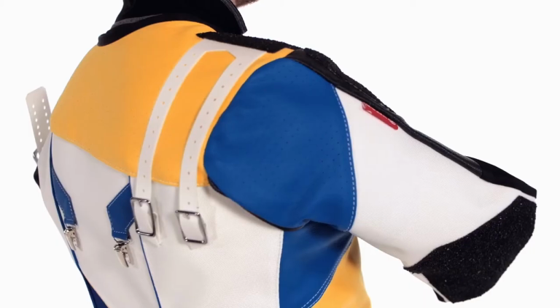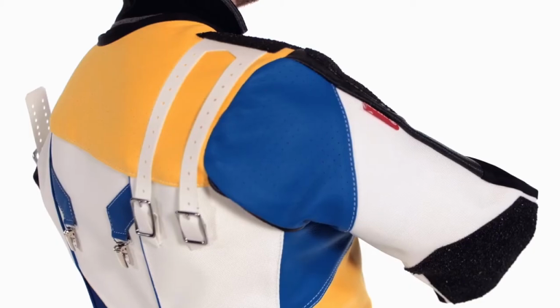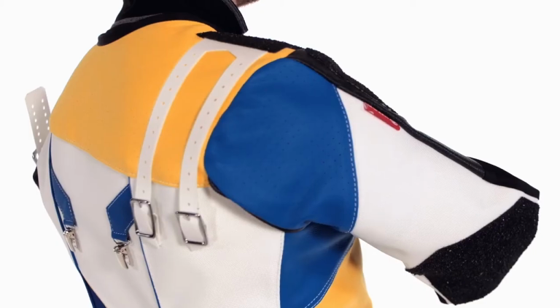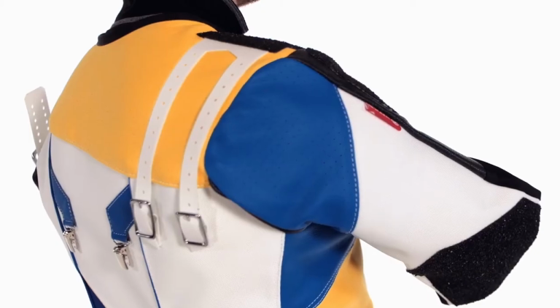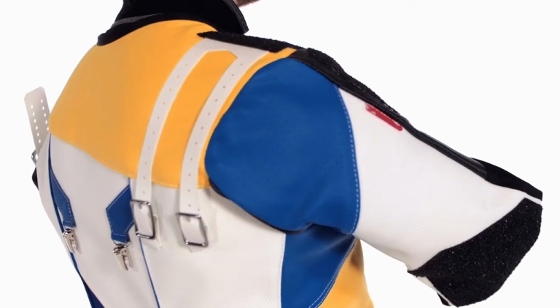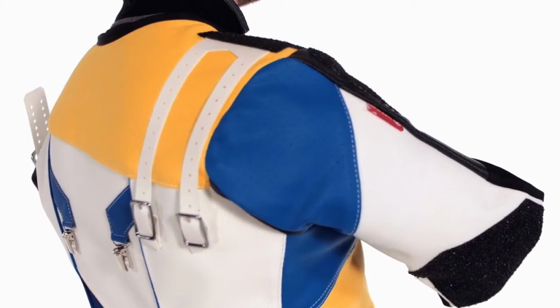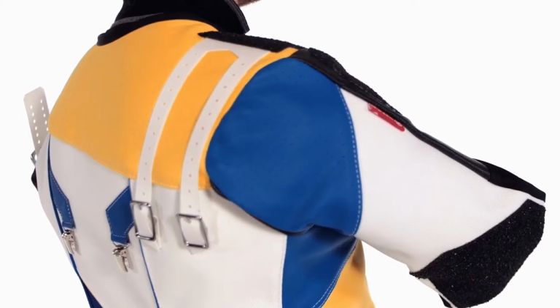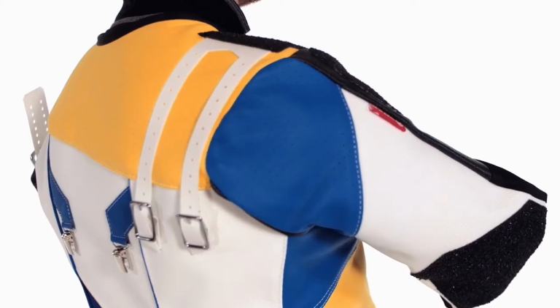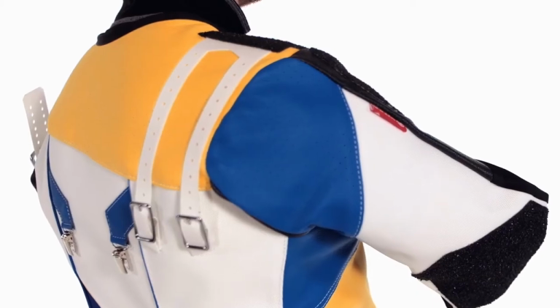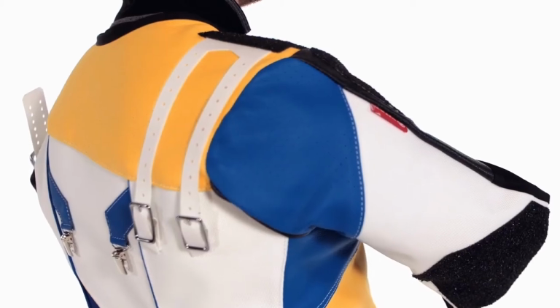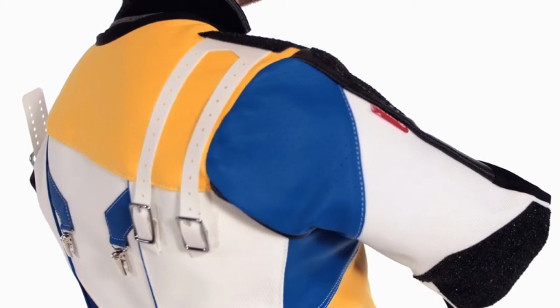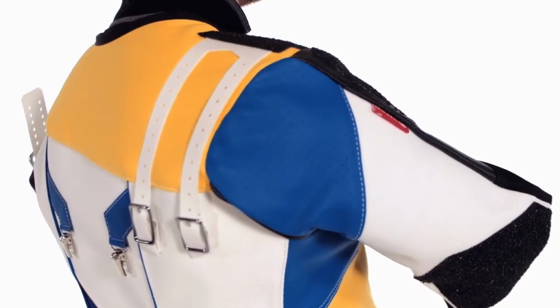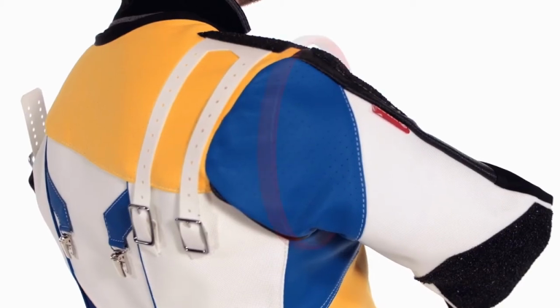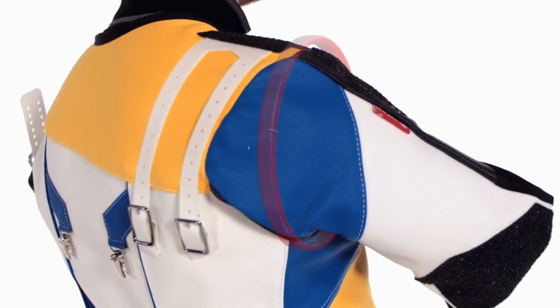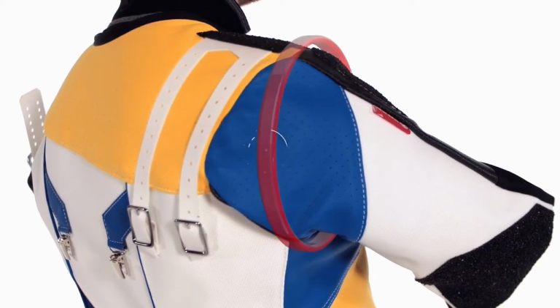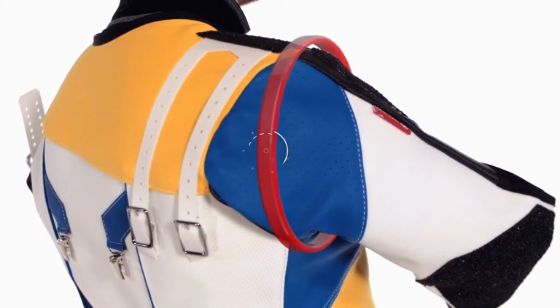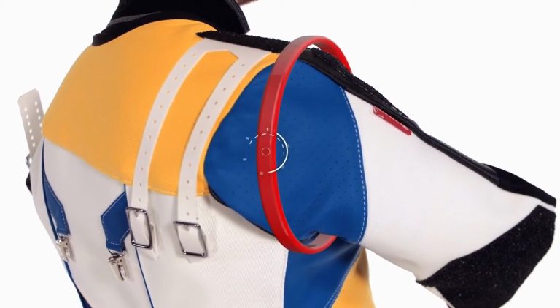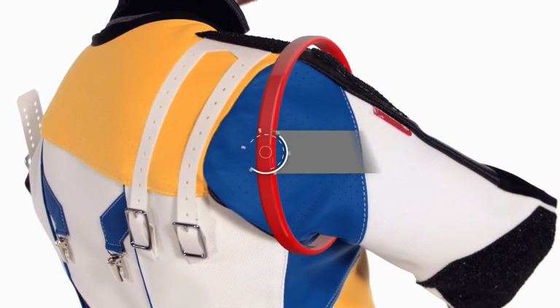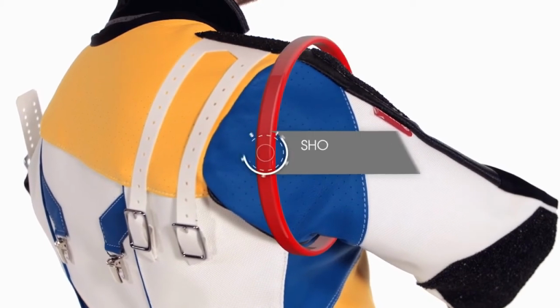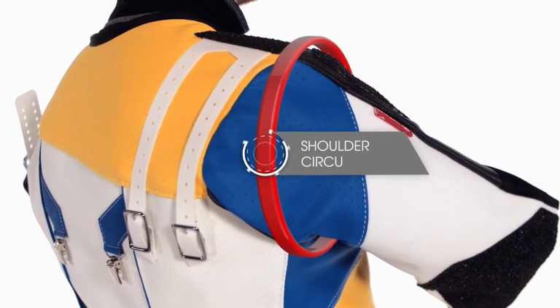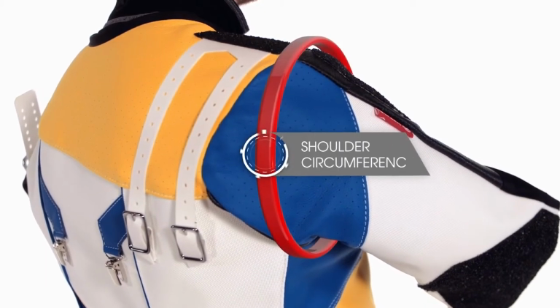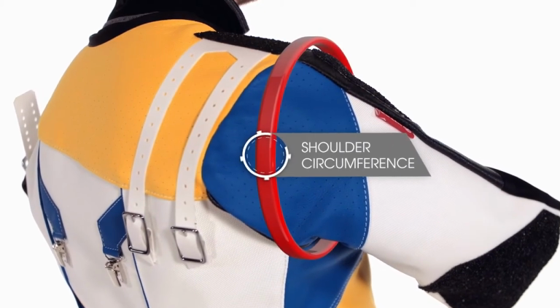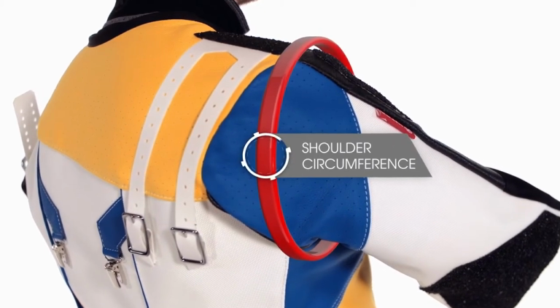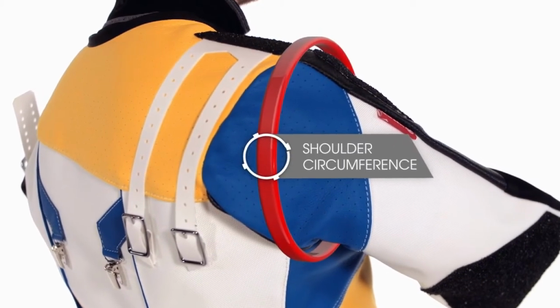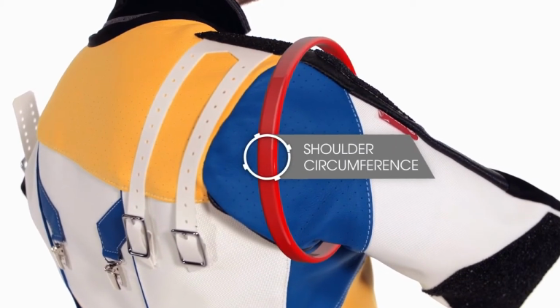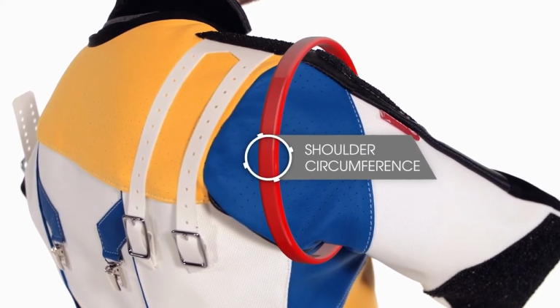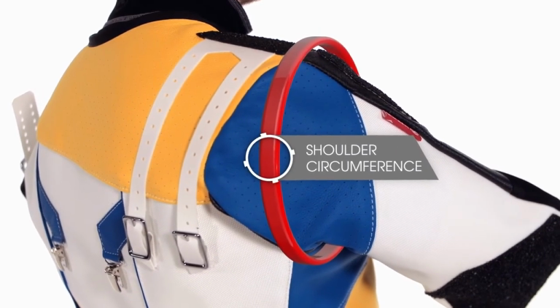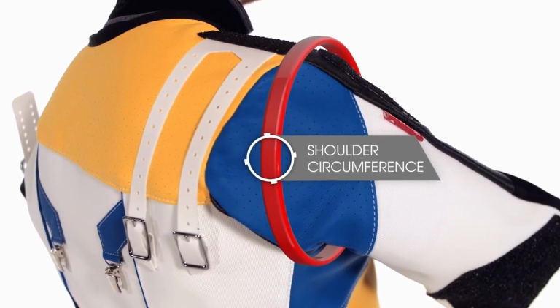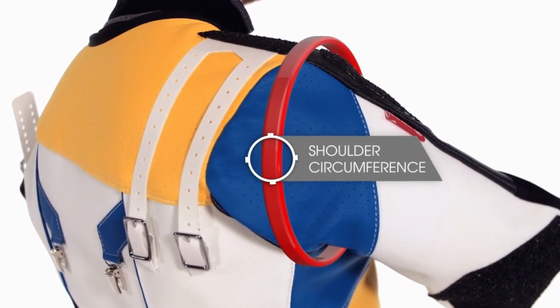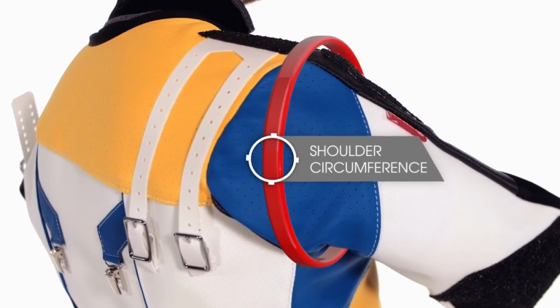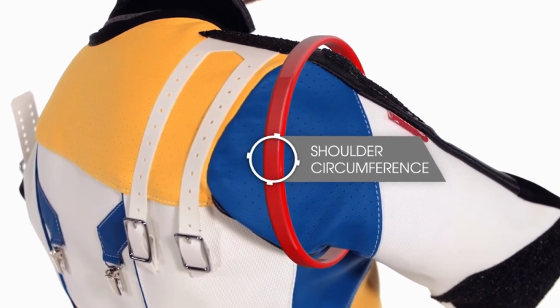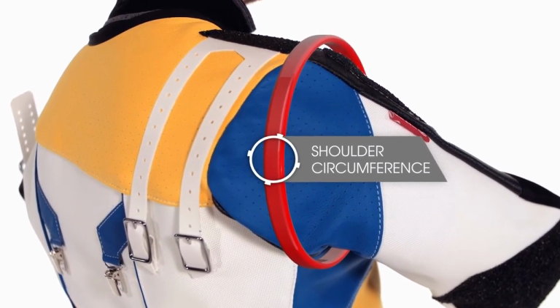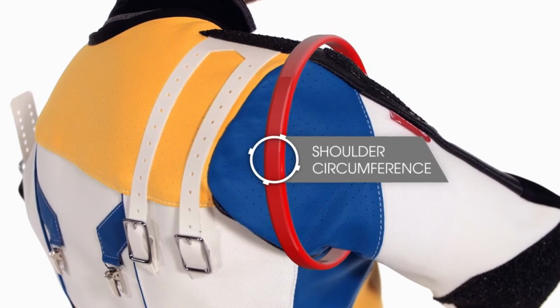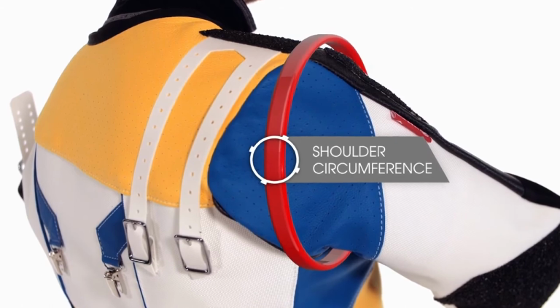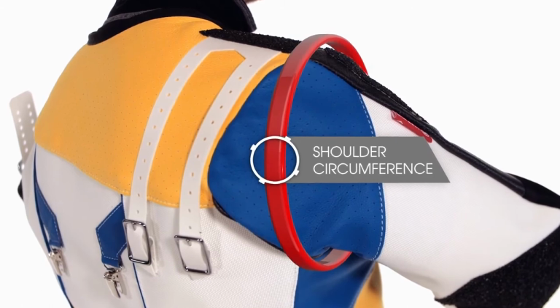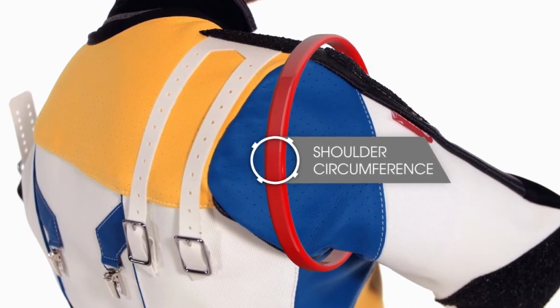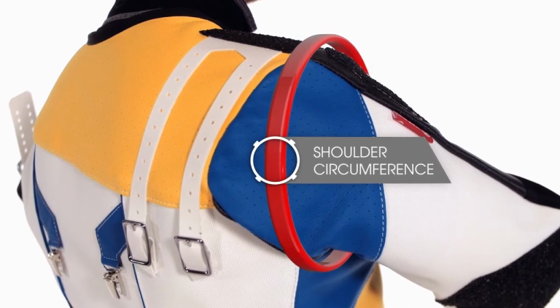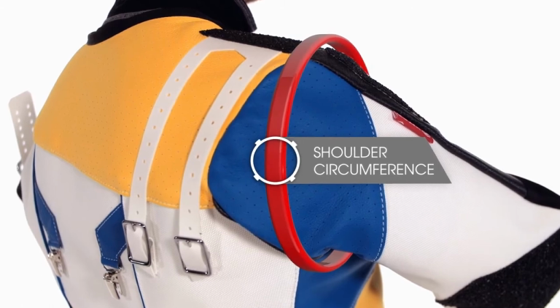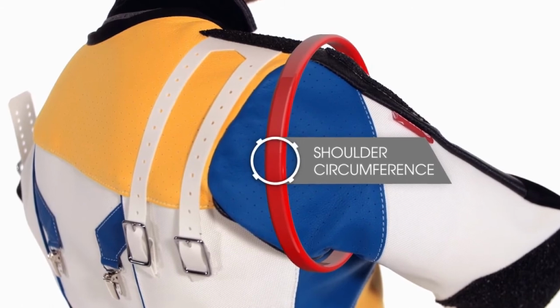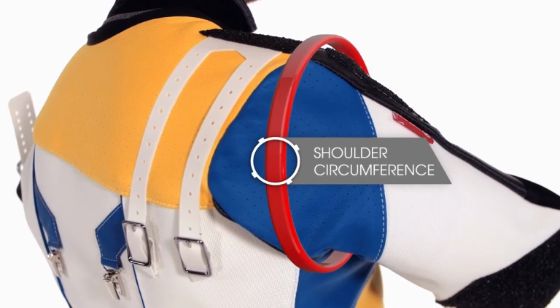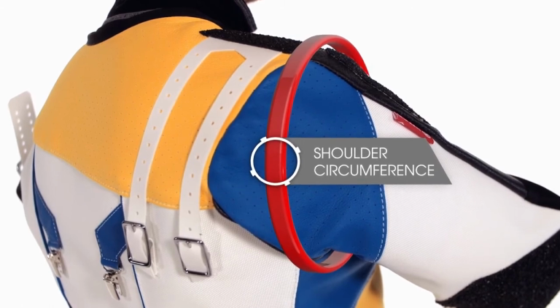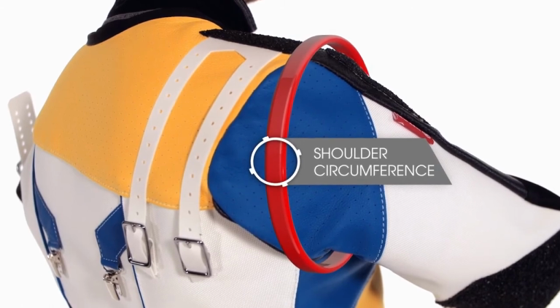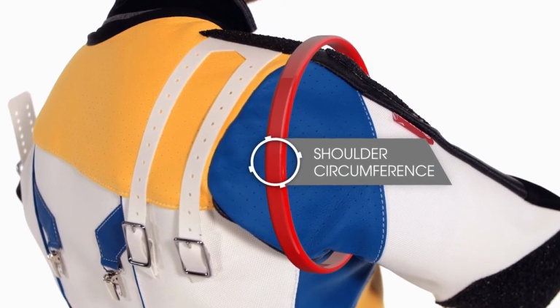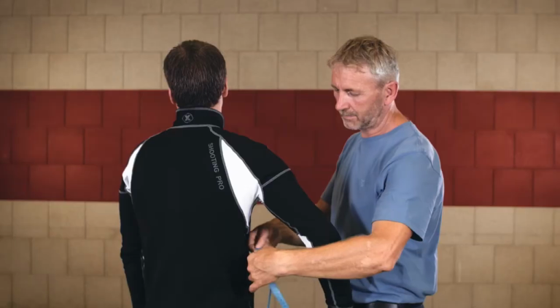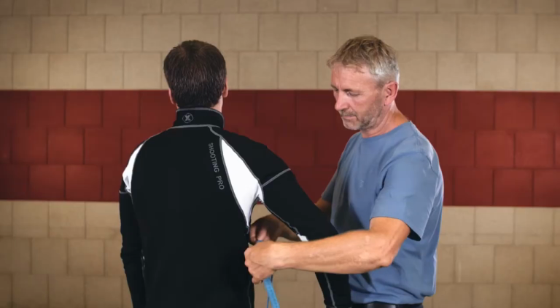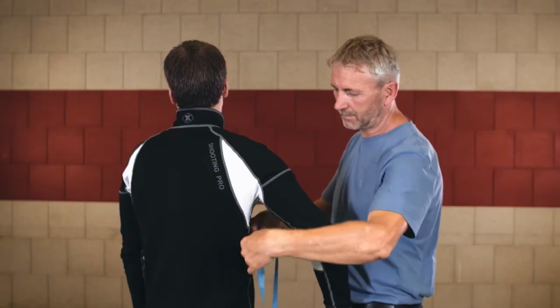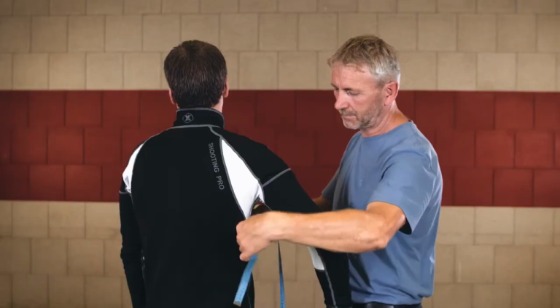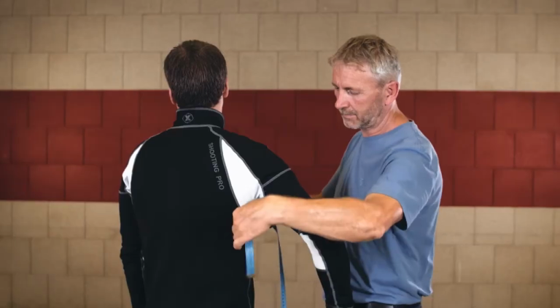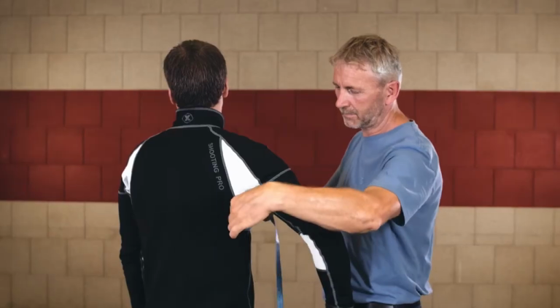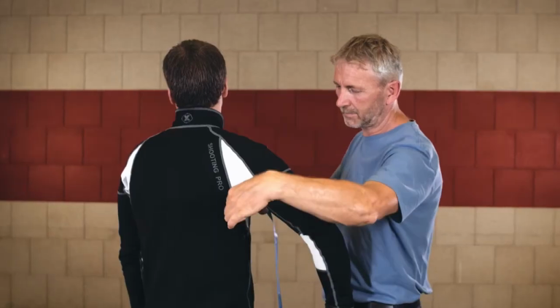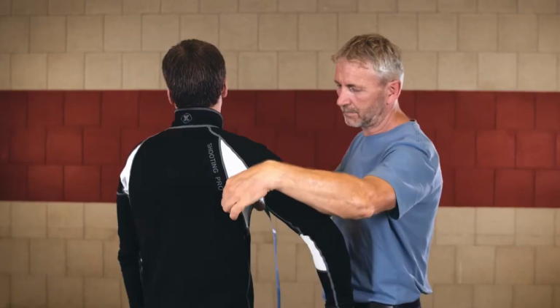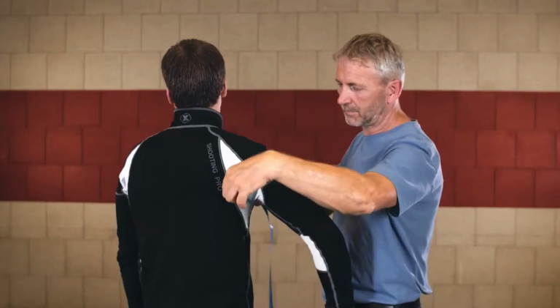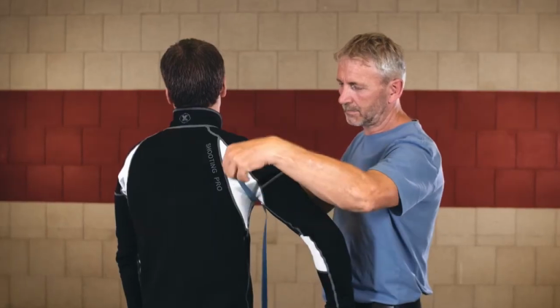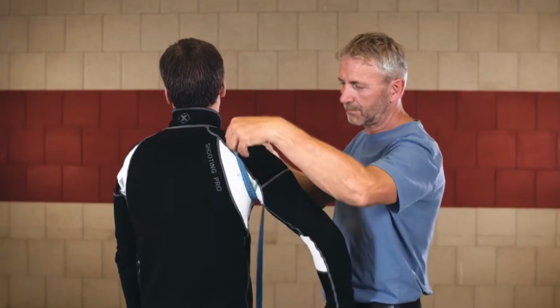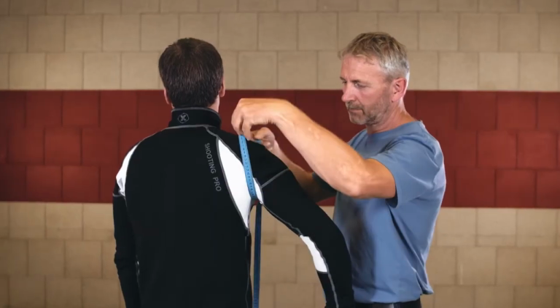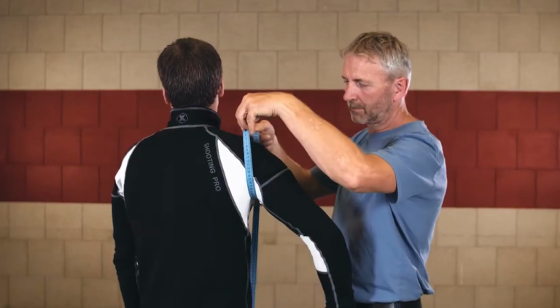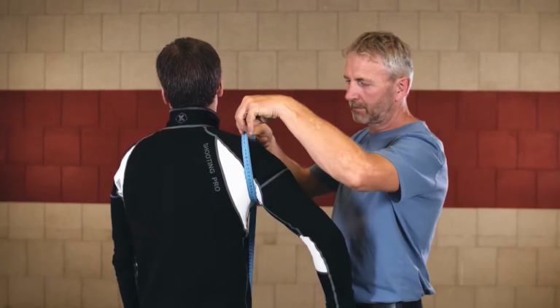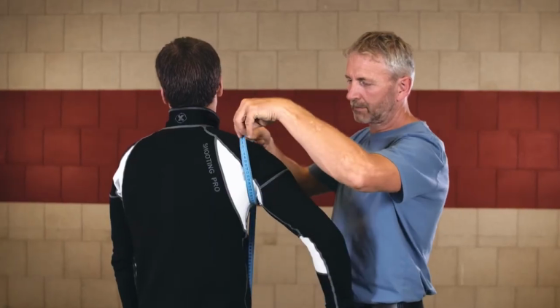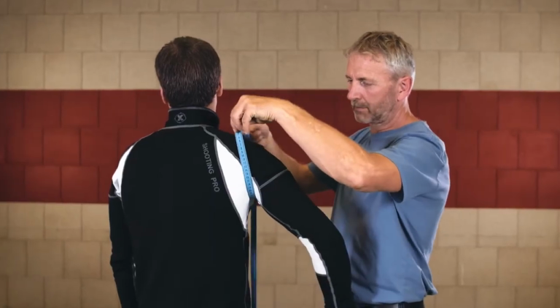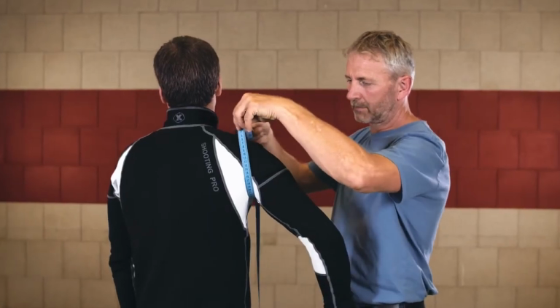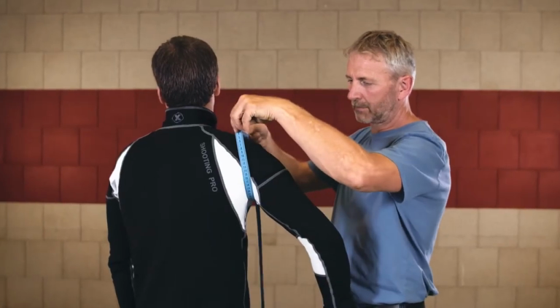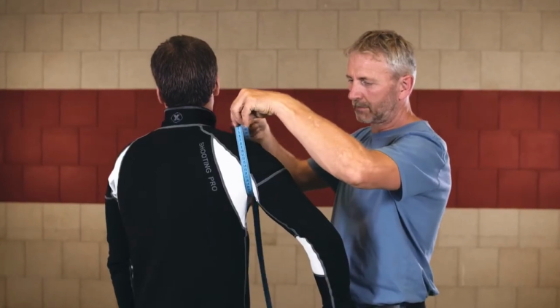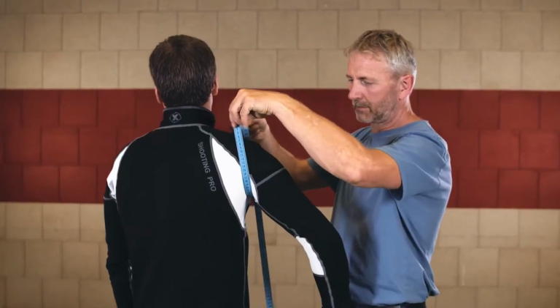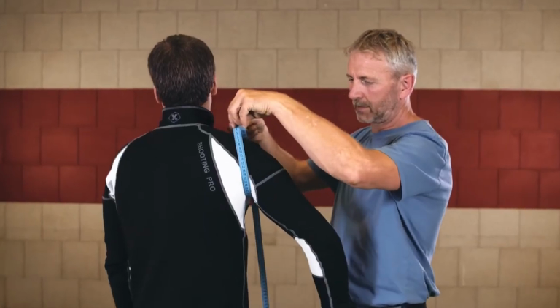To get the shoulder curve girth, put the tape measure in your armpit and measure up to the head of your shoulder and around to make a circle.